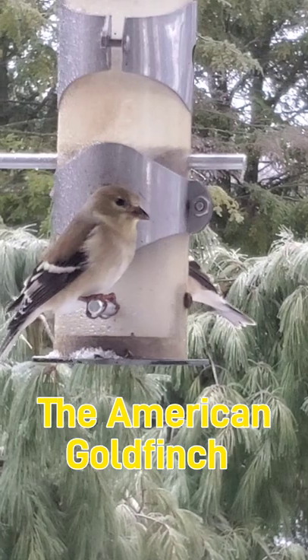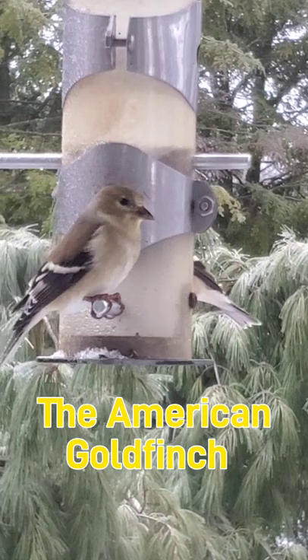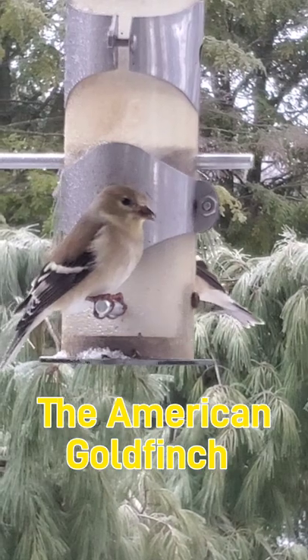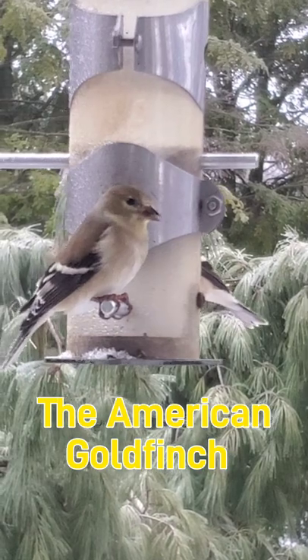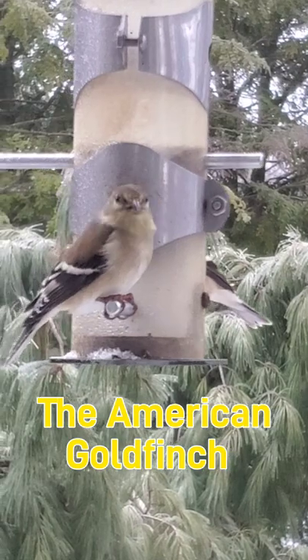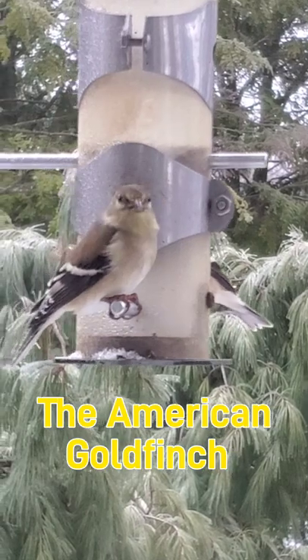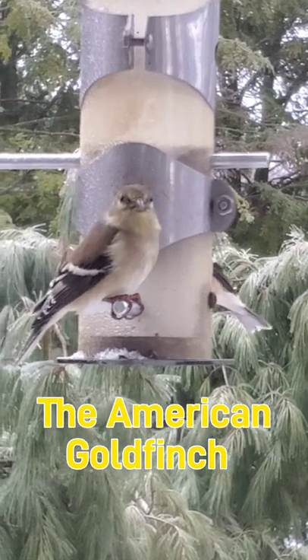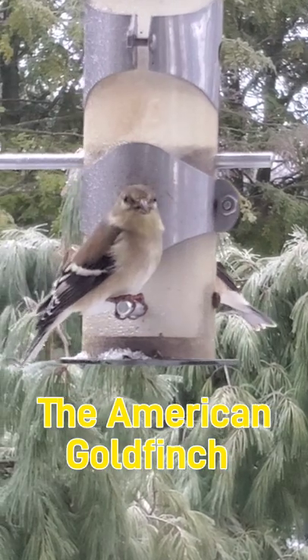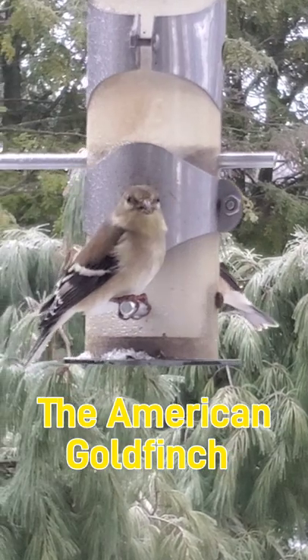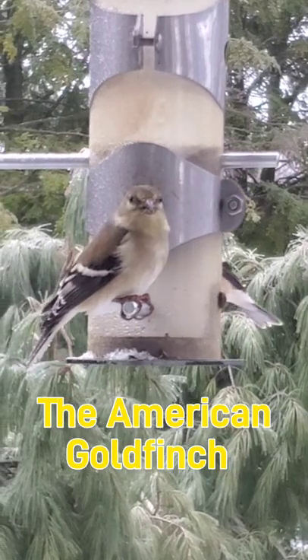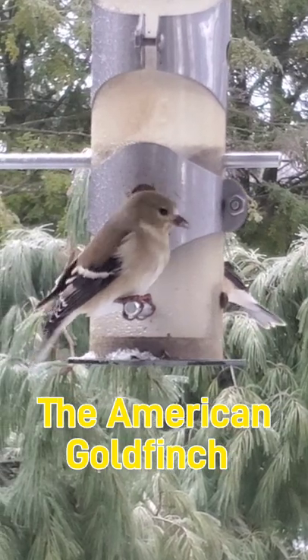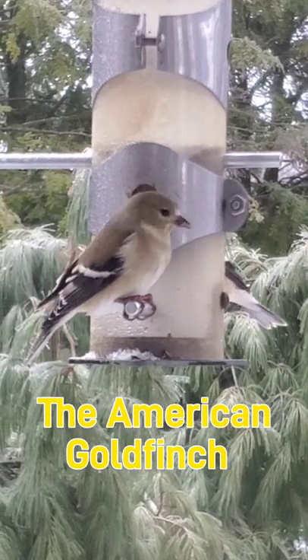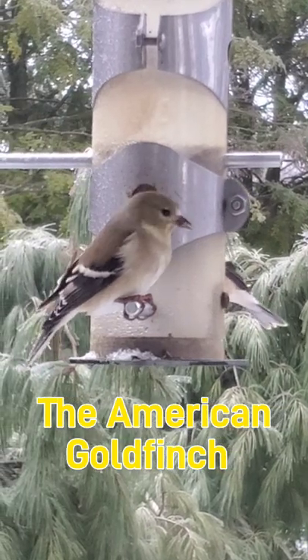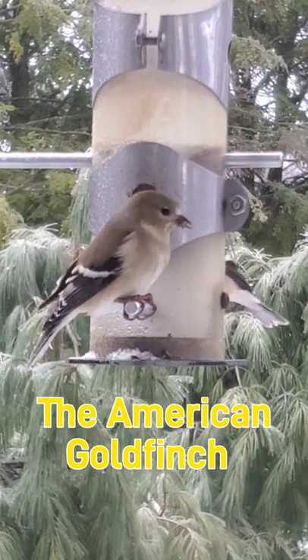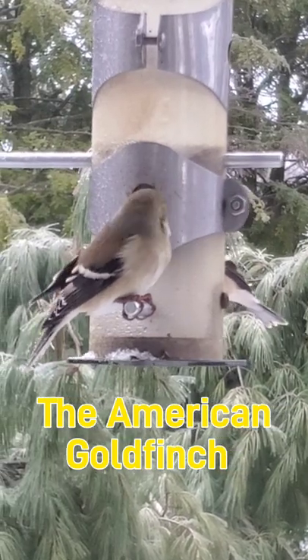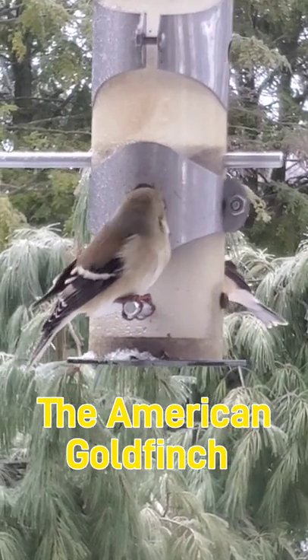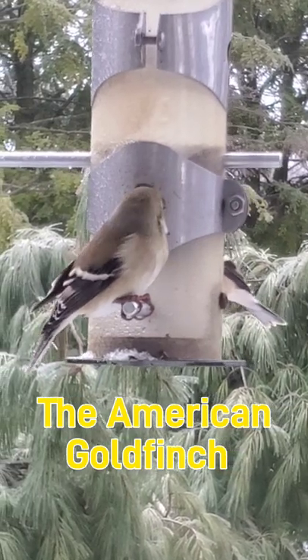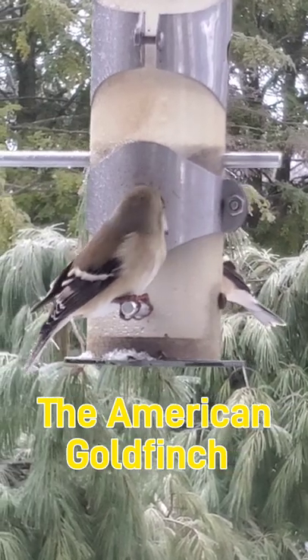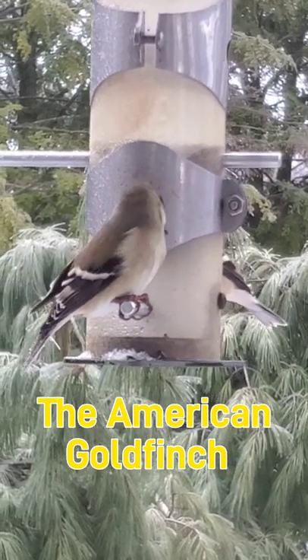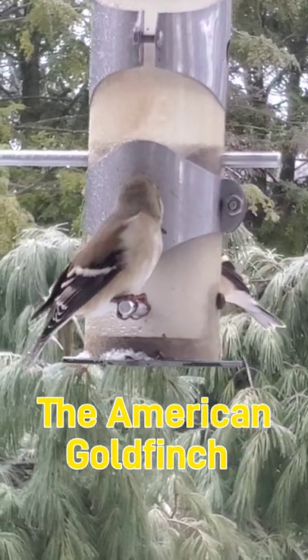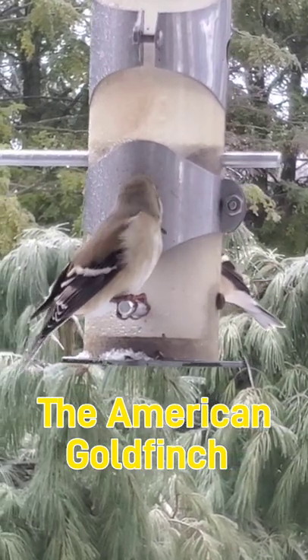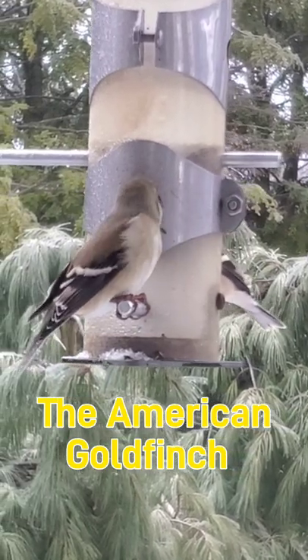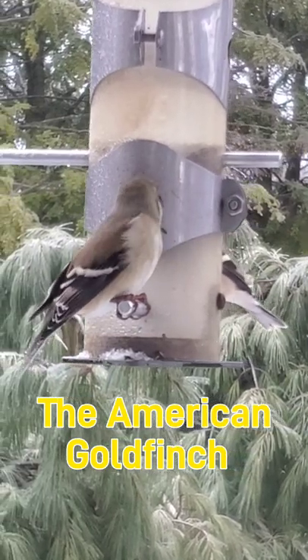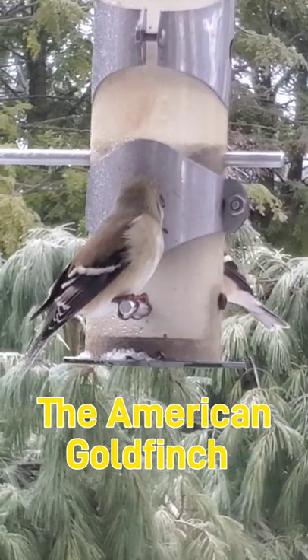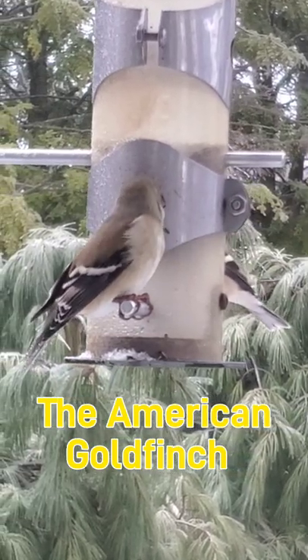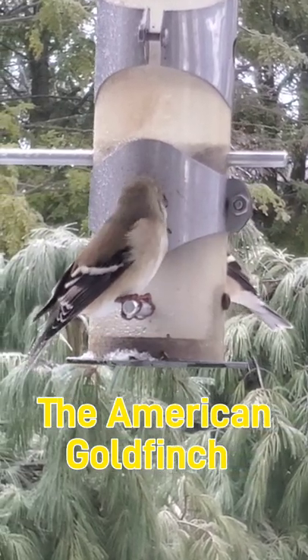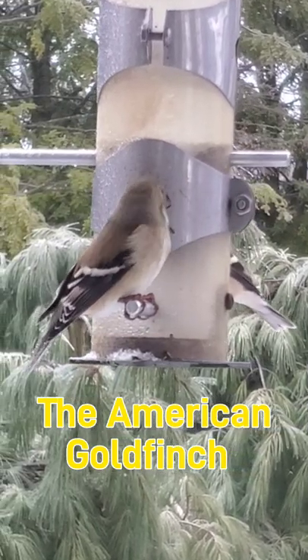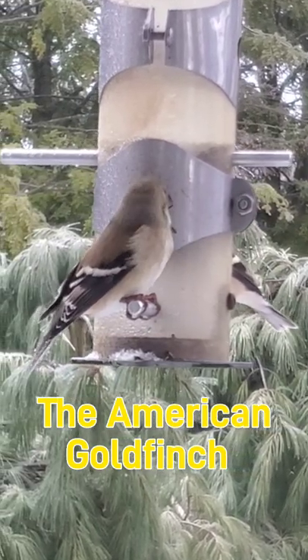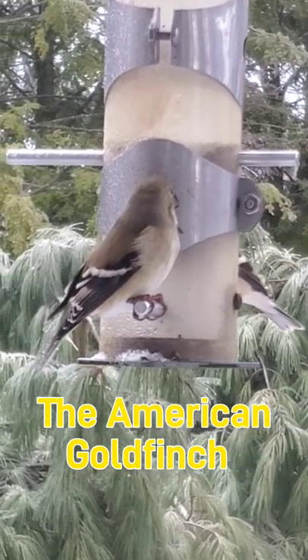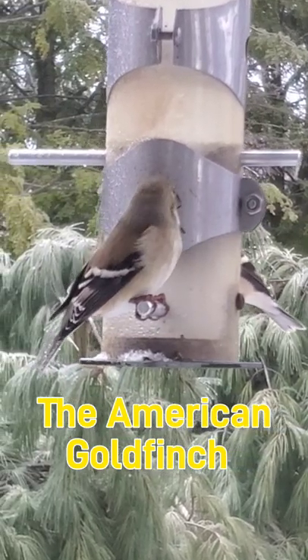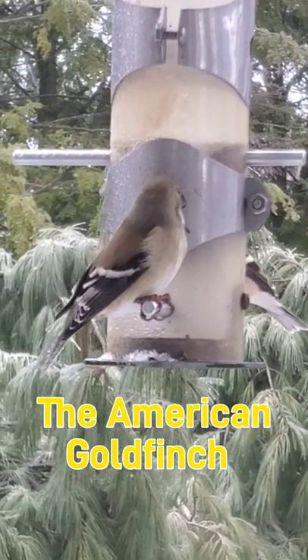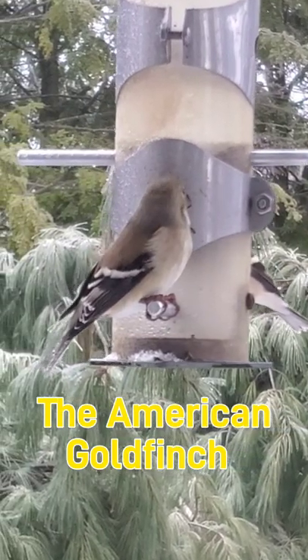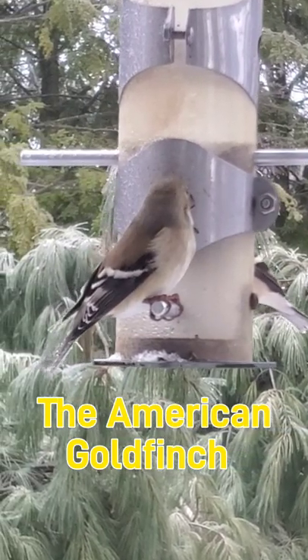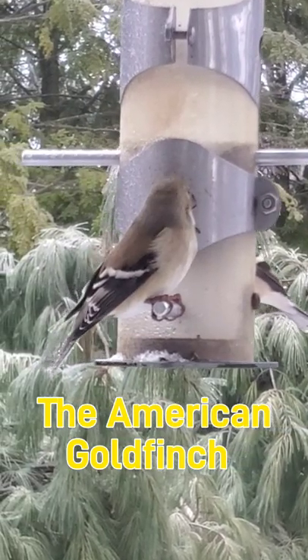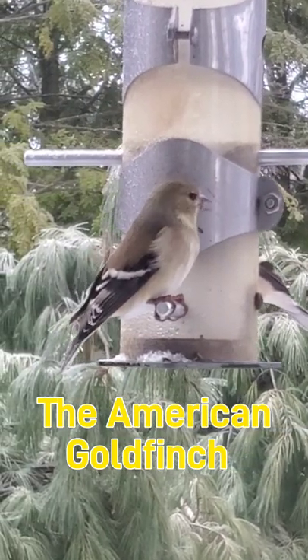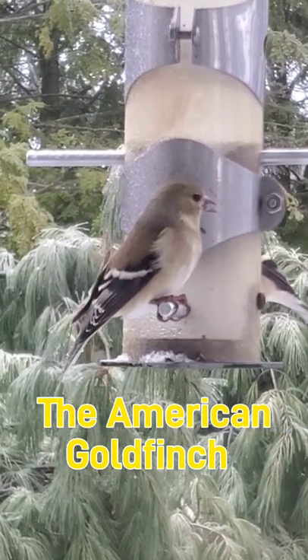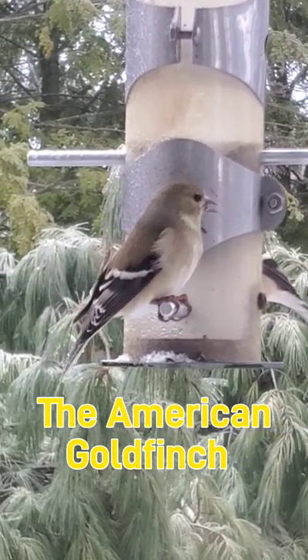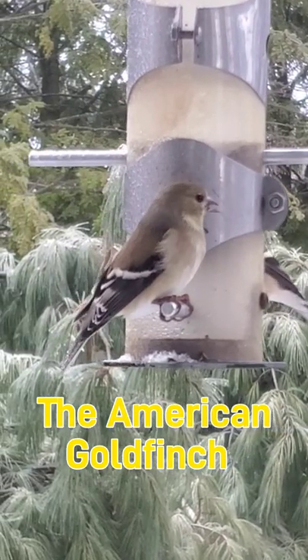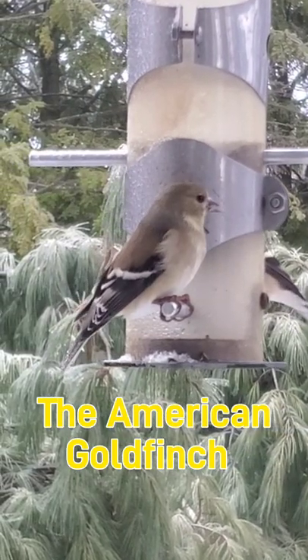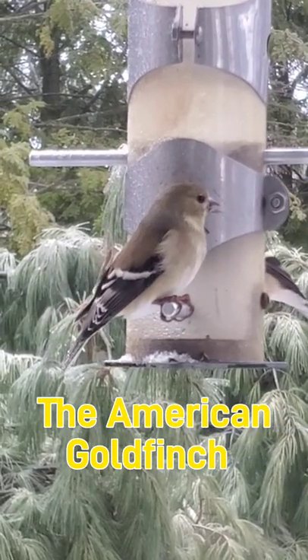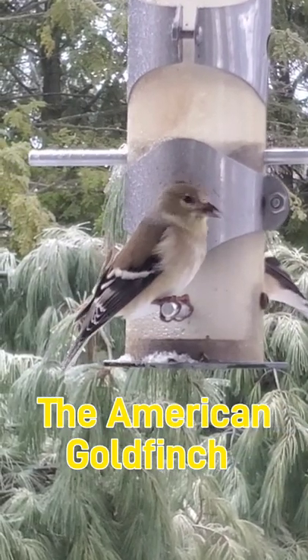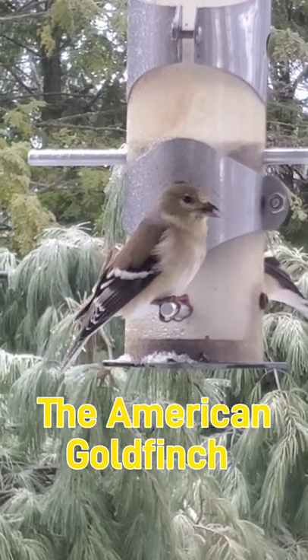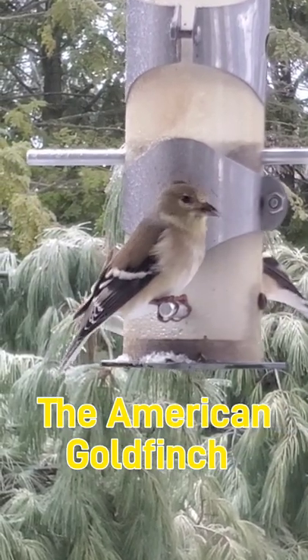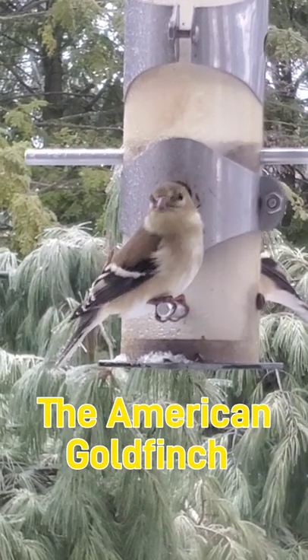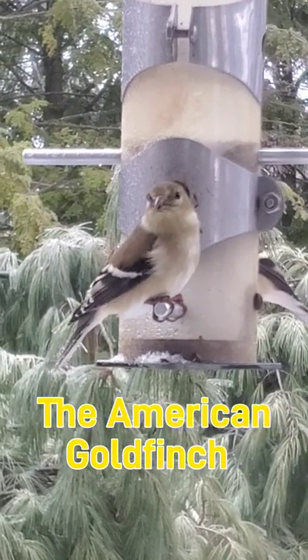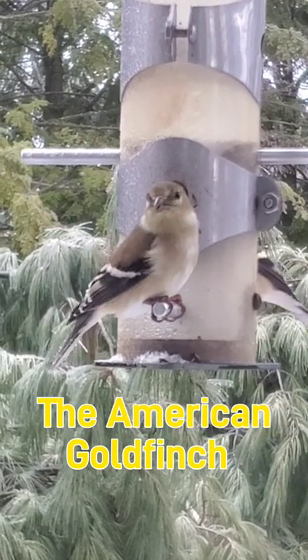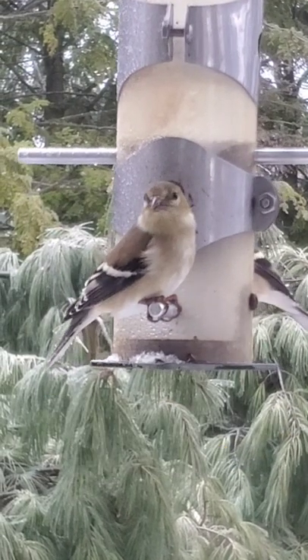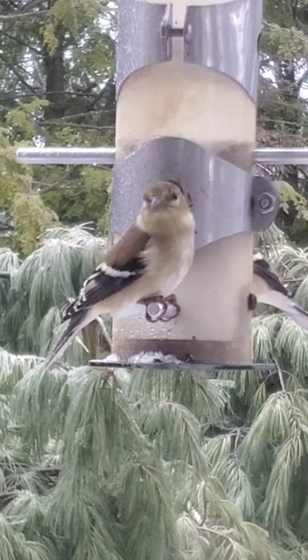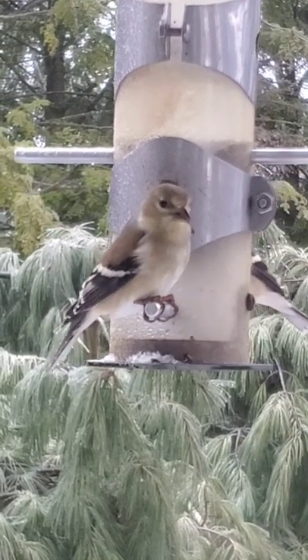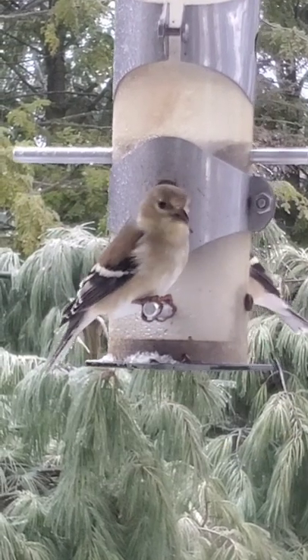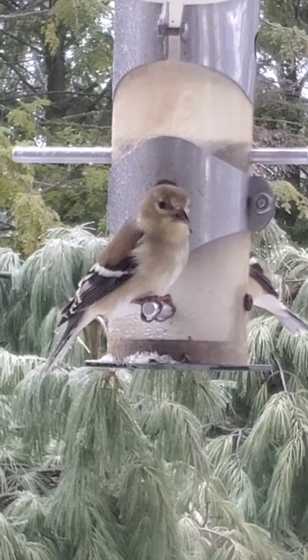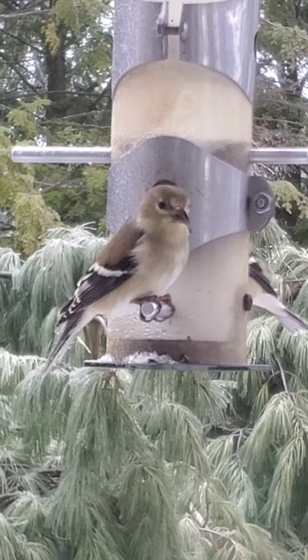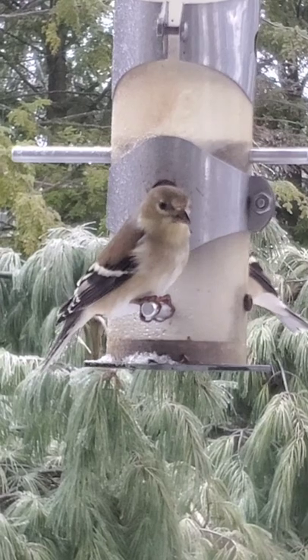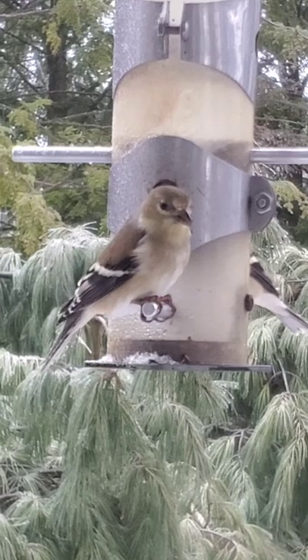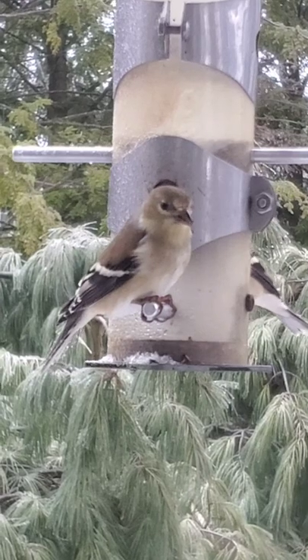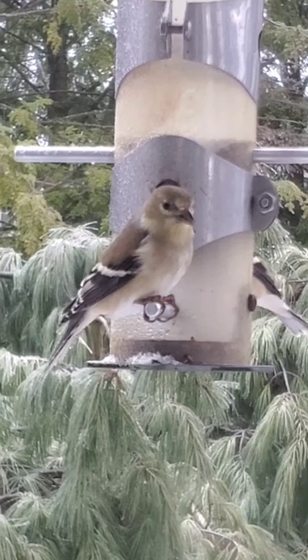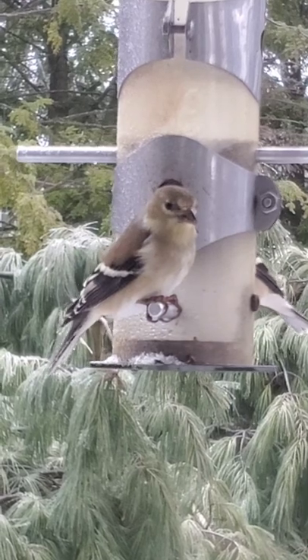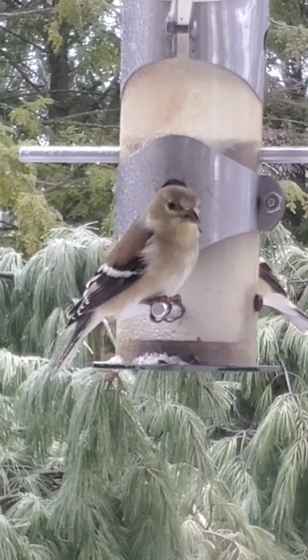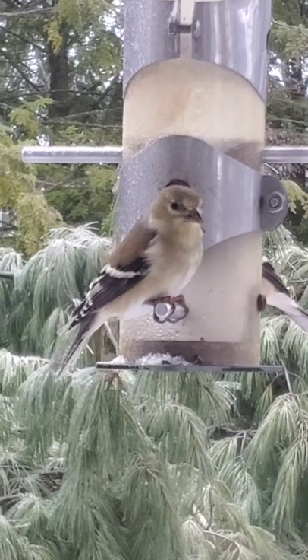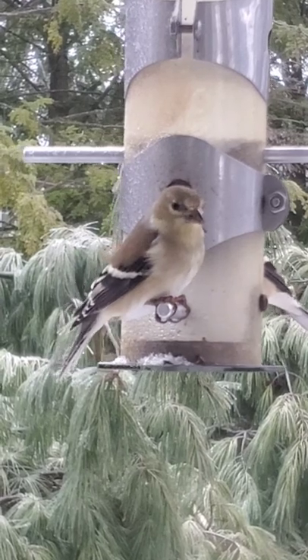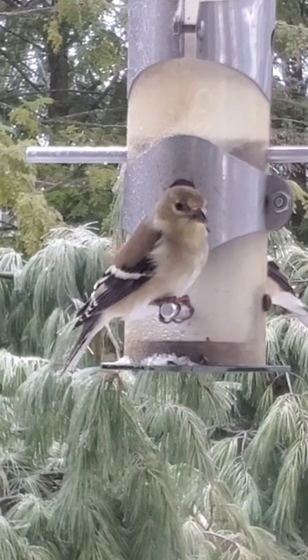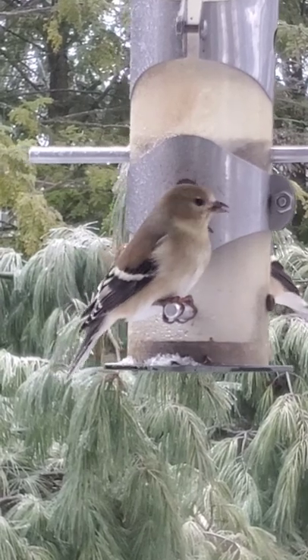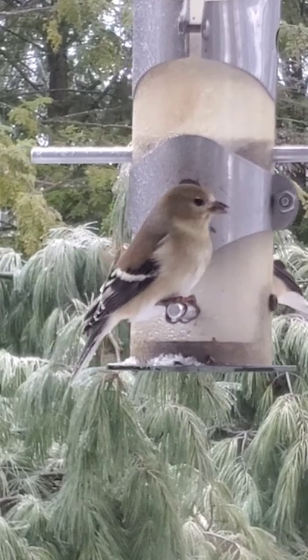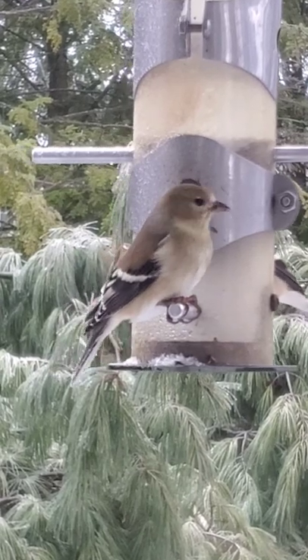The goldfinches have returned. Irregular in their migration, goldfinches will travel south if winter conditions become too cold.